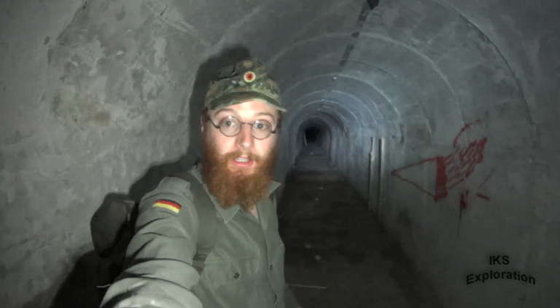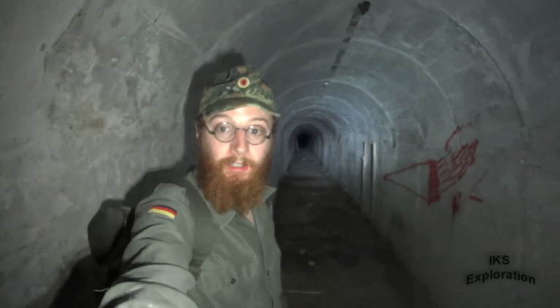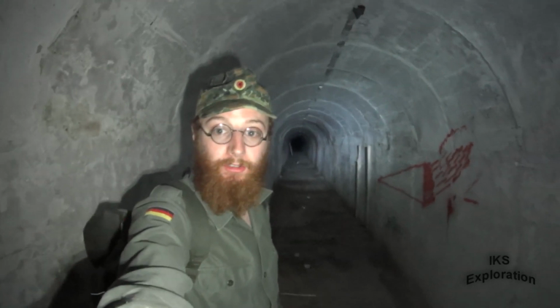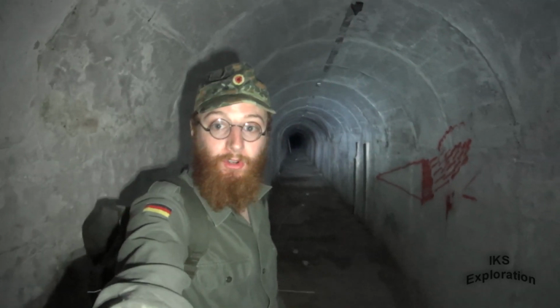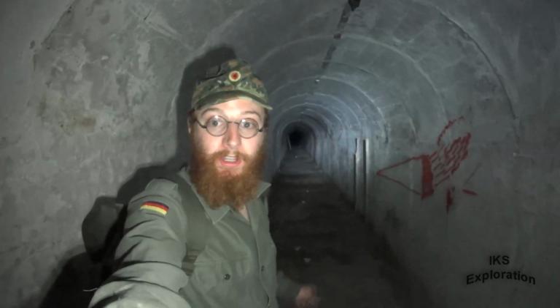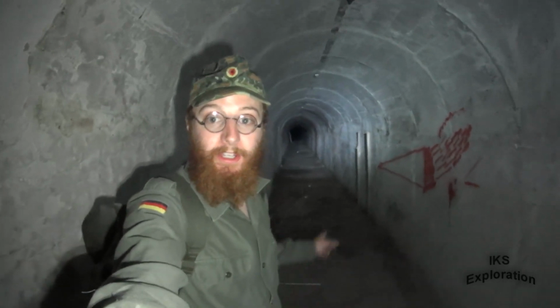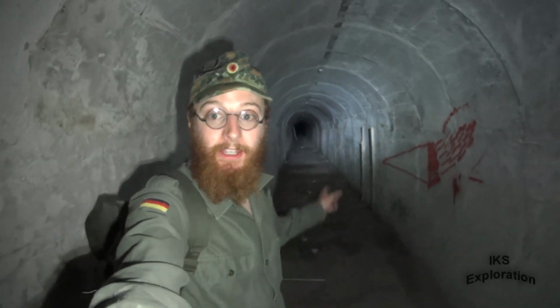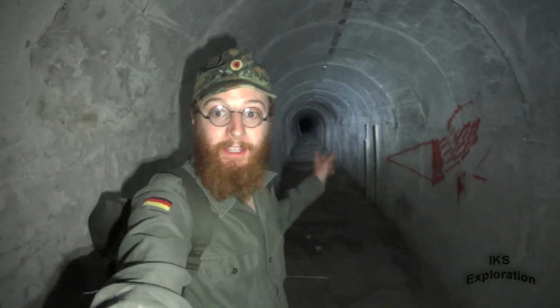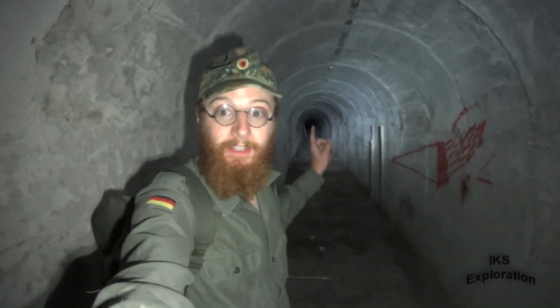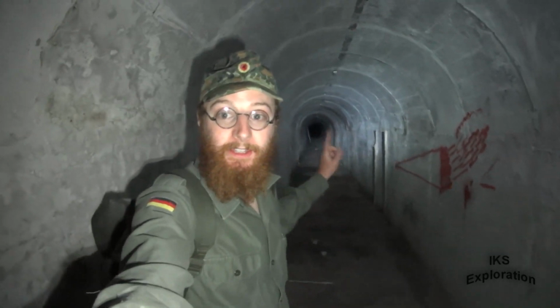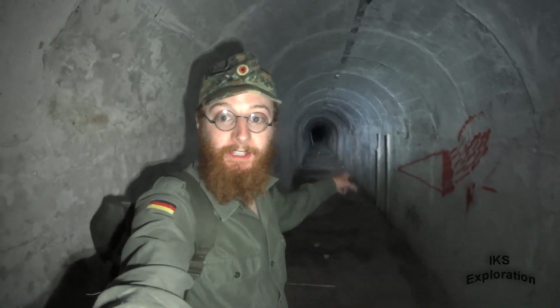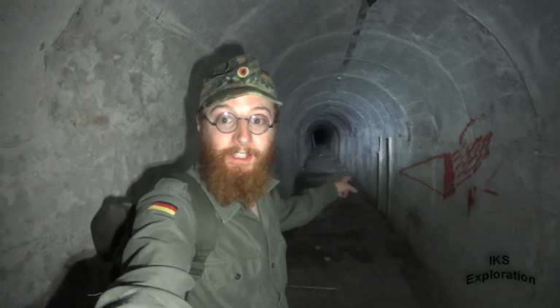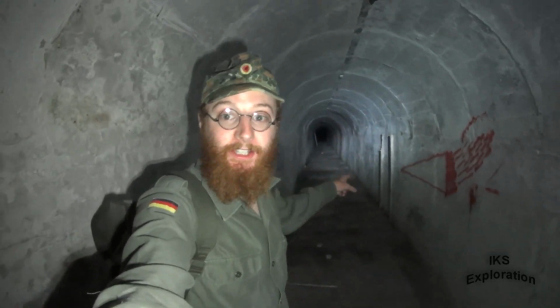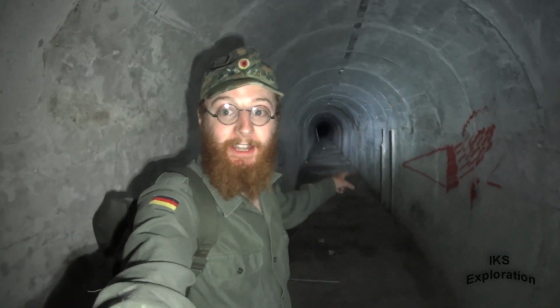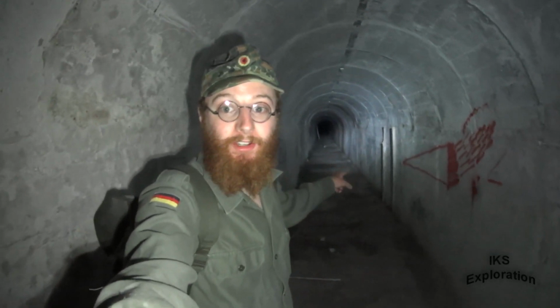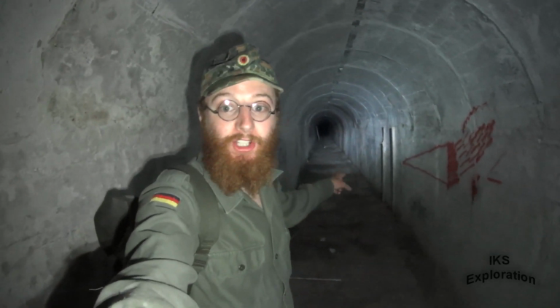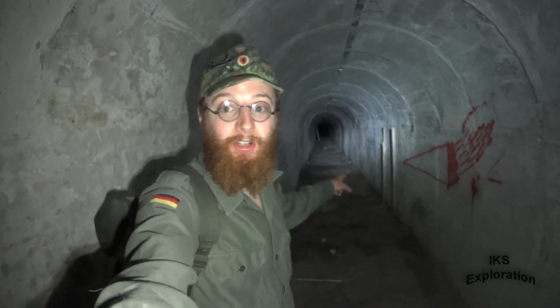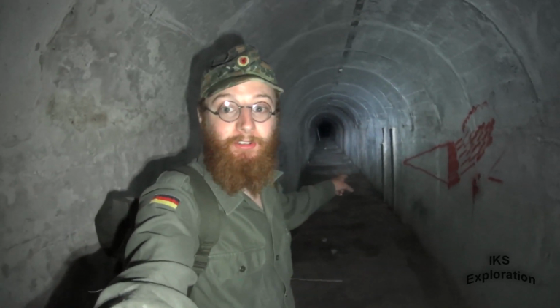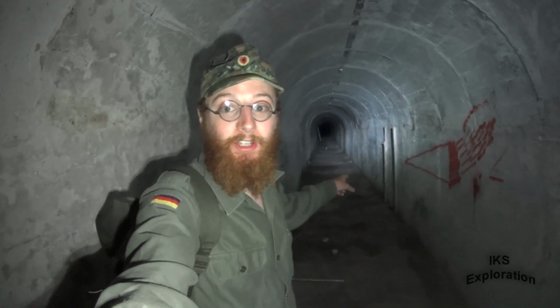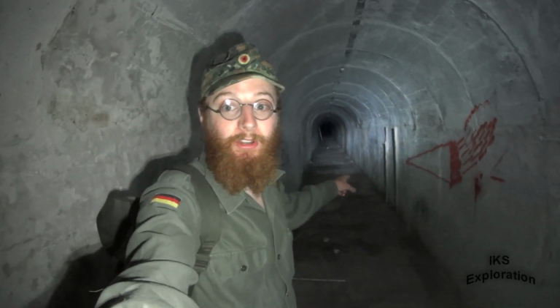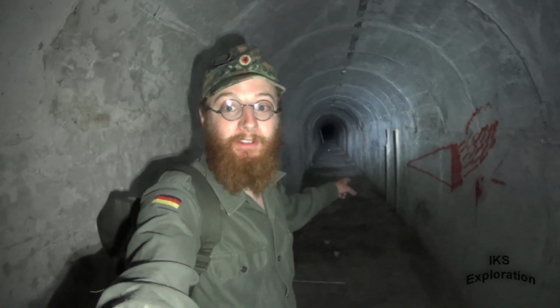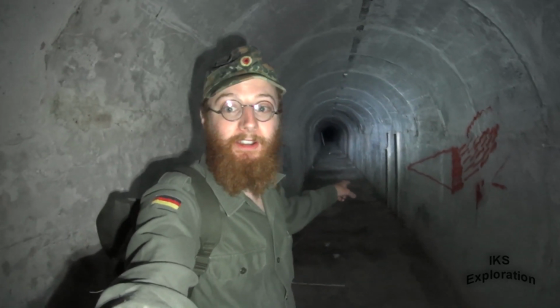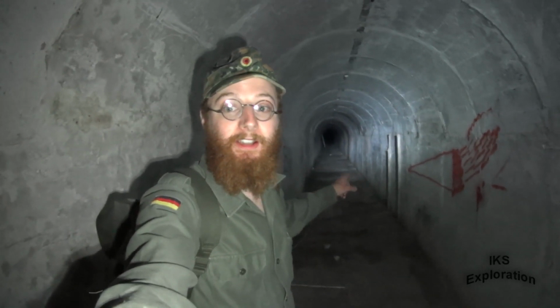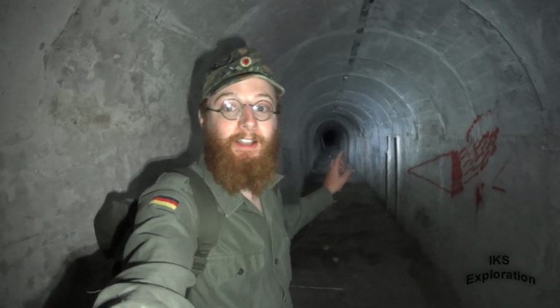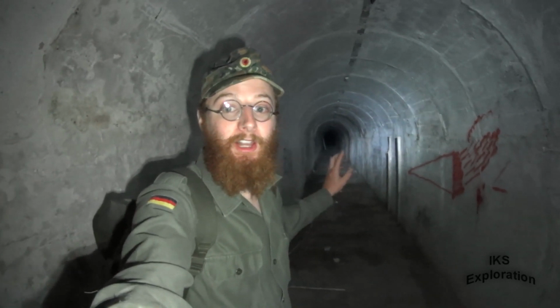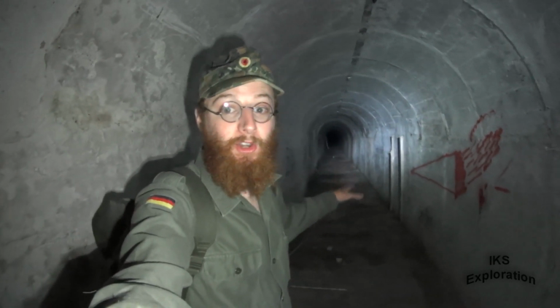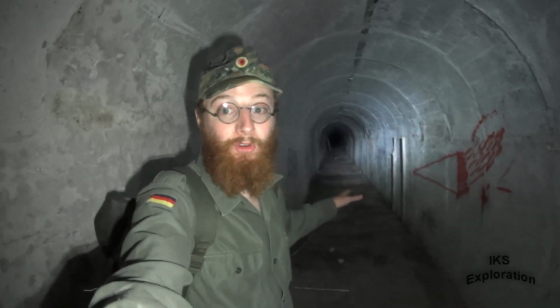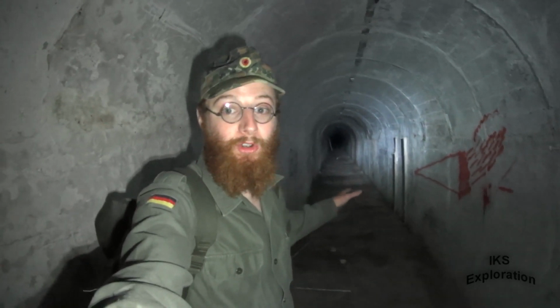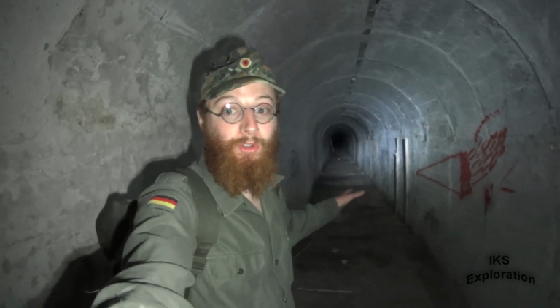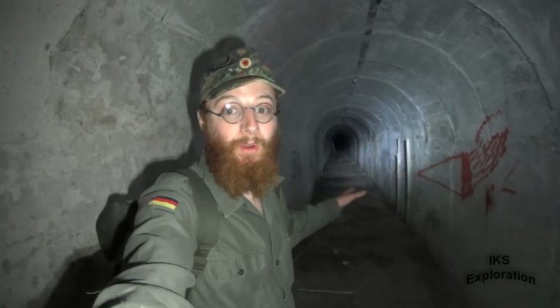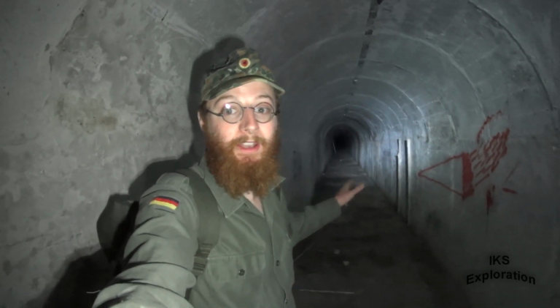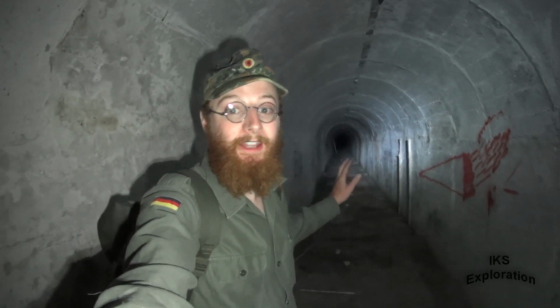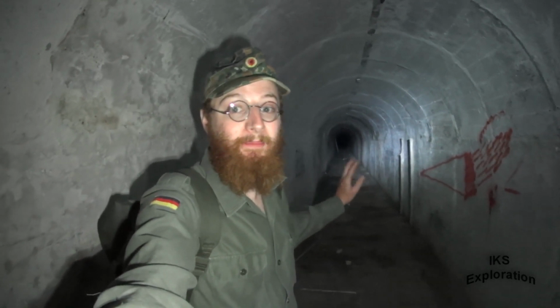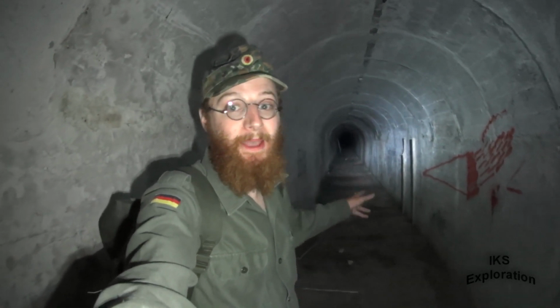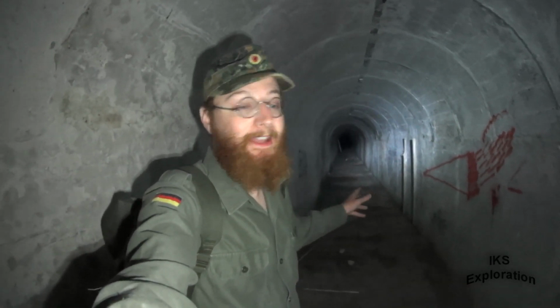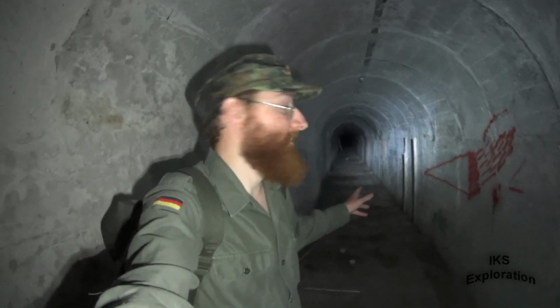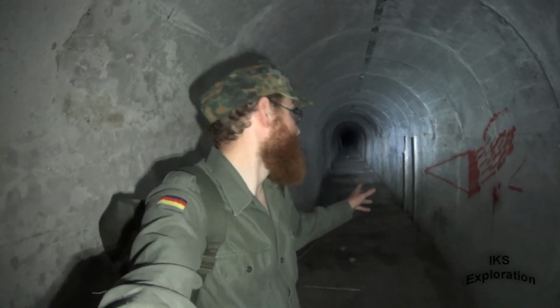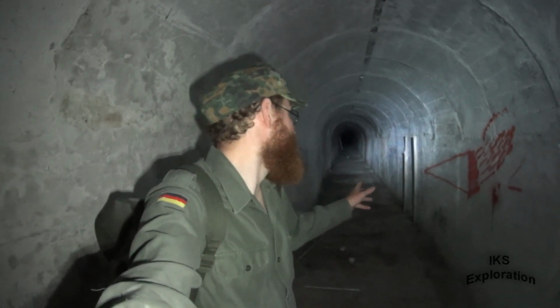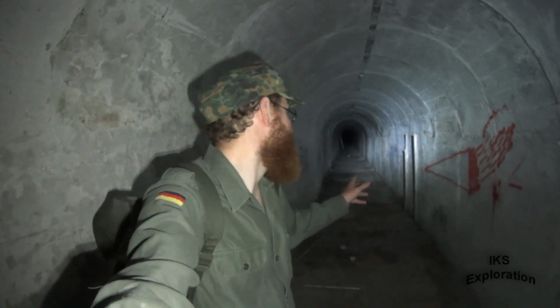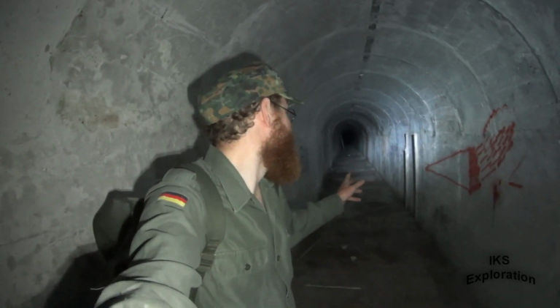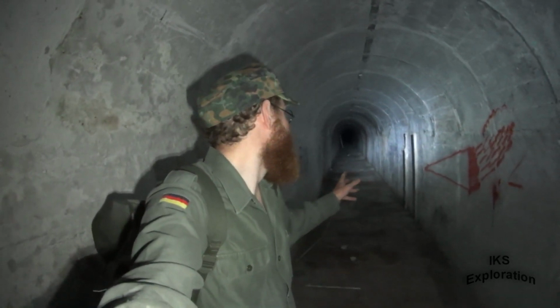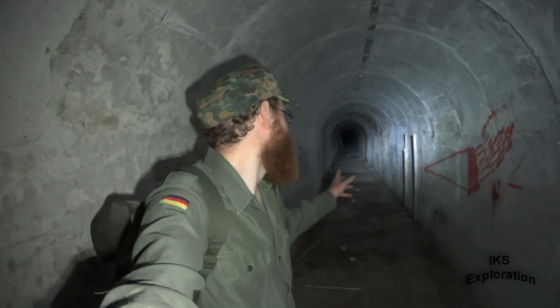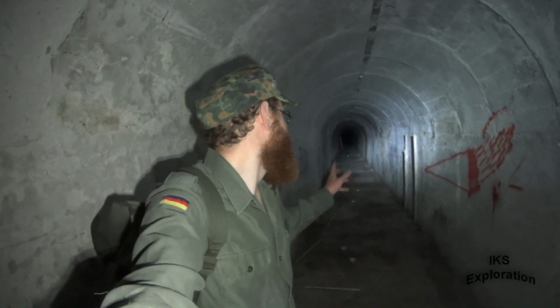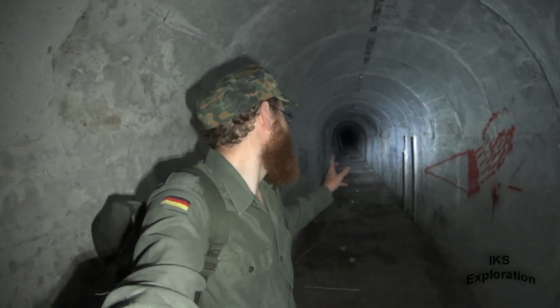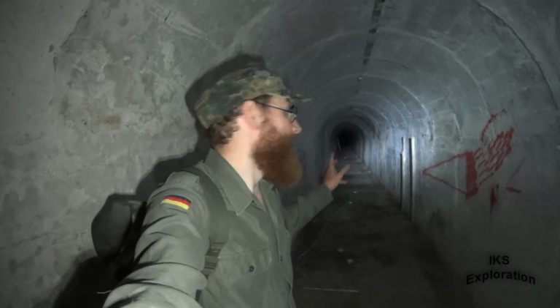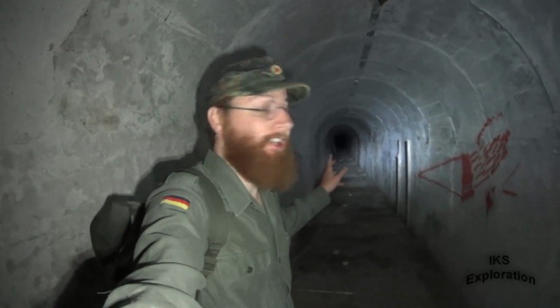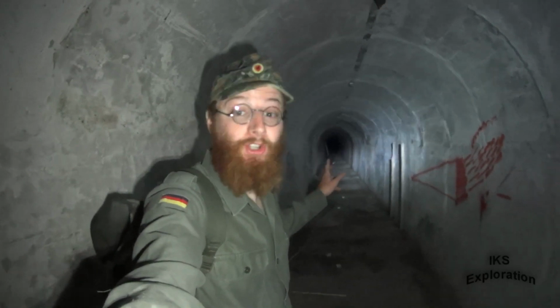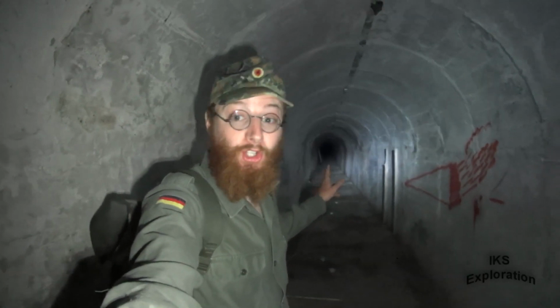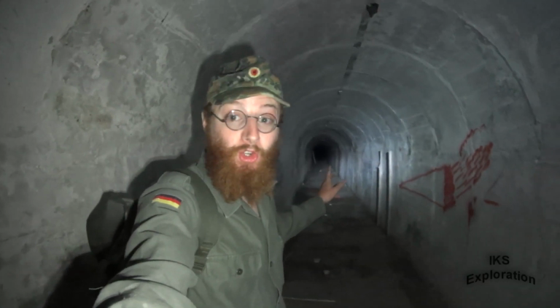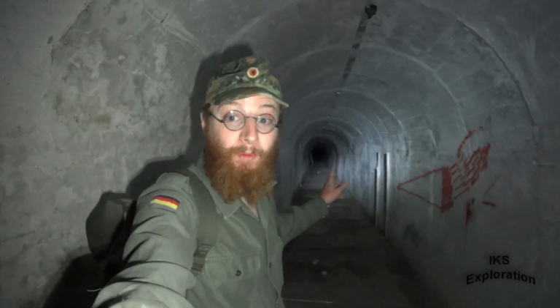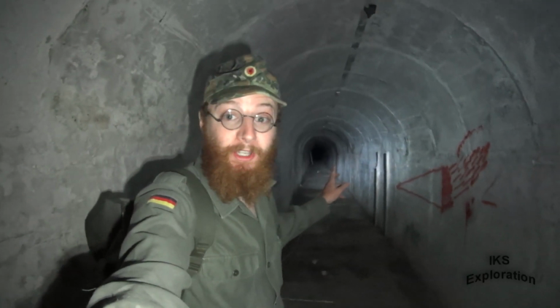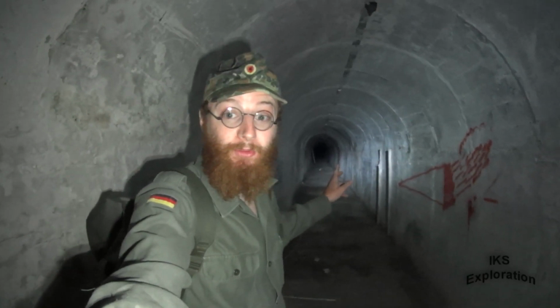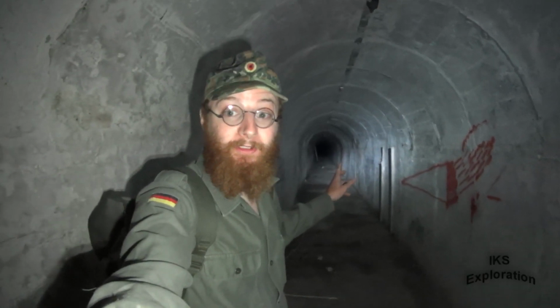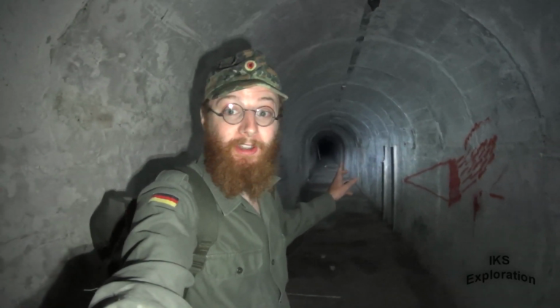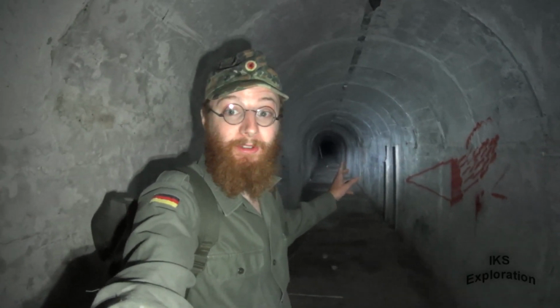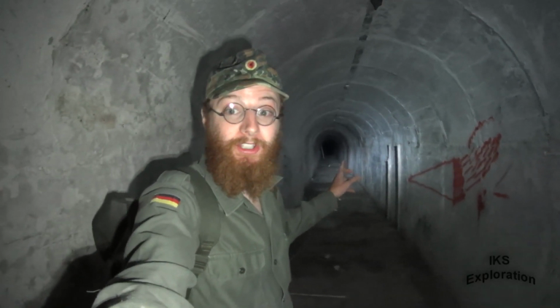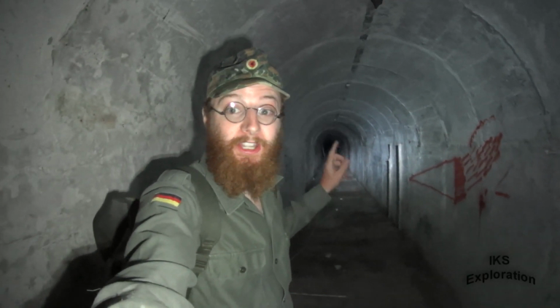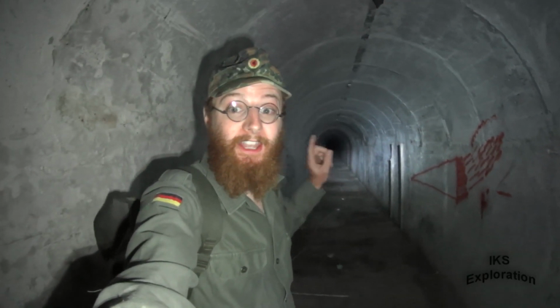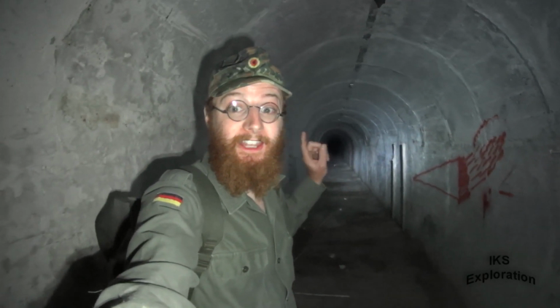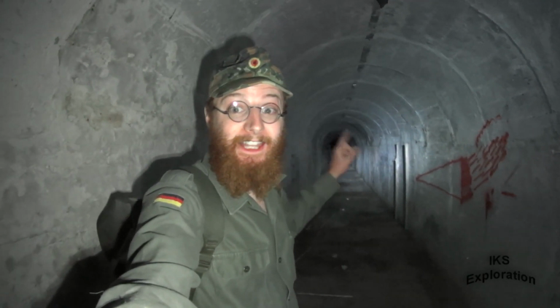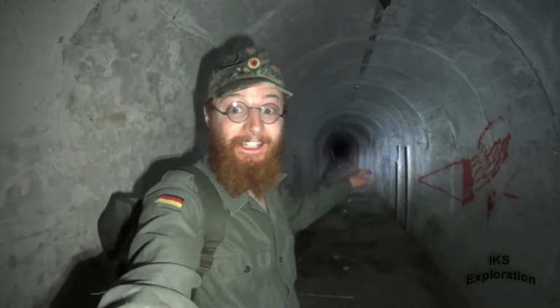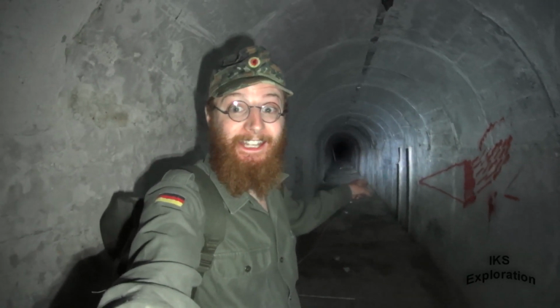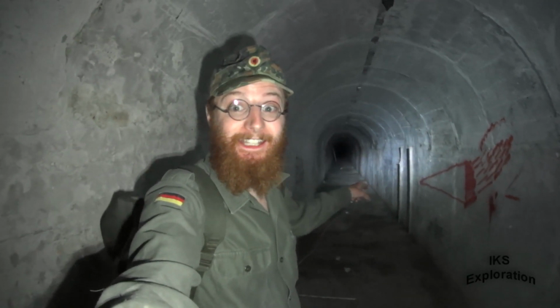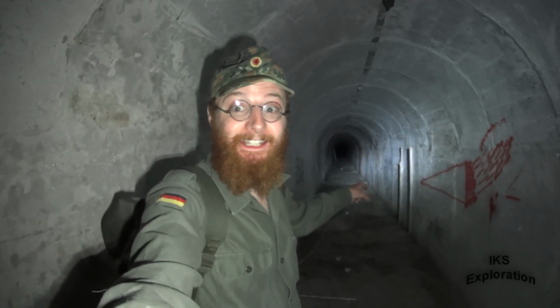Right, this is an air raid shelter in Dover — a long-lost one, abandoned. You're going to join me on this one, folks. Let's hit it.